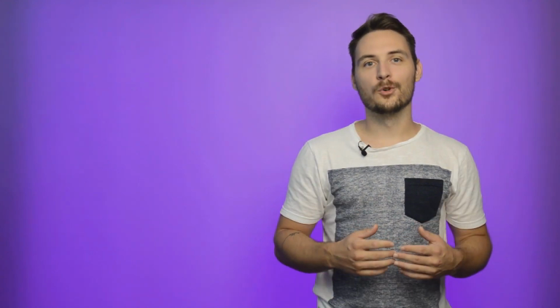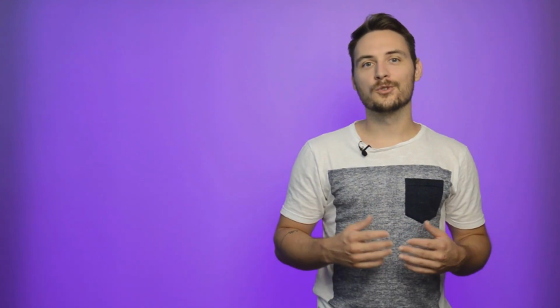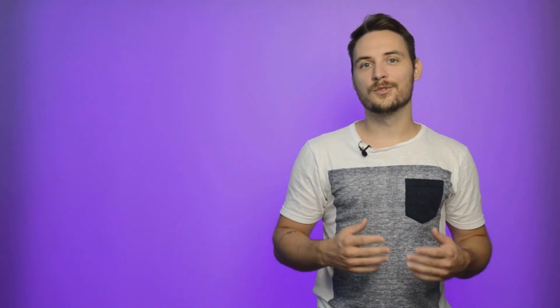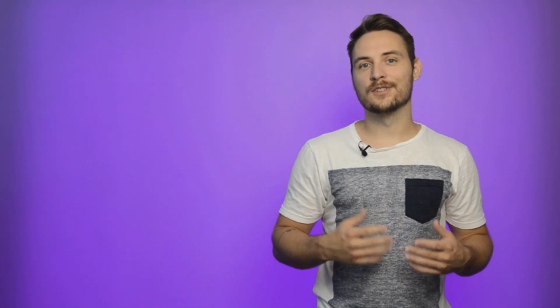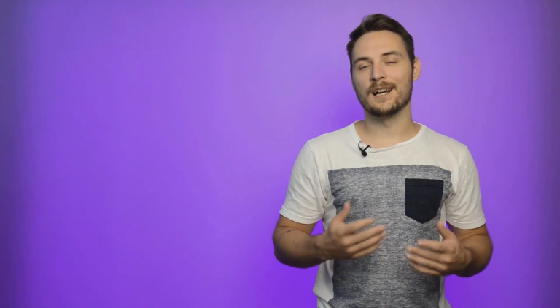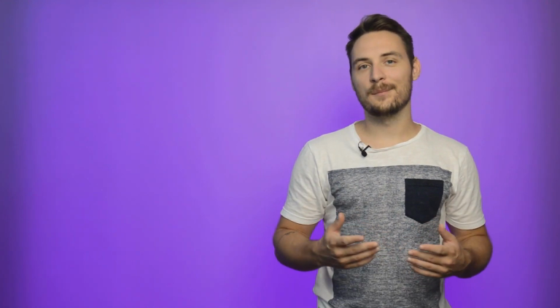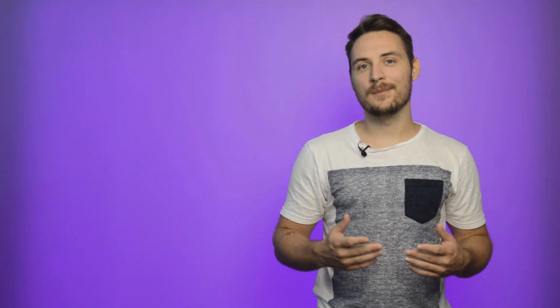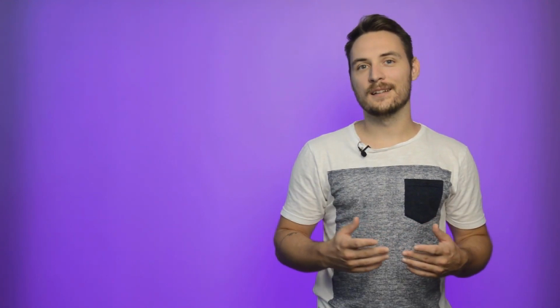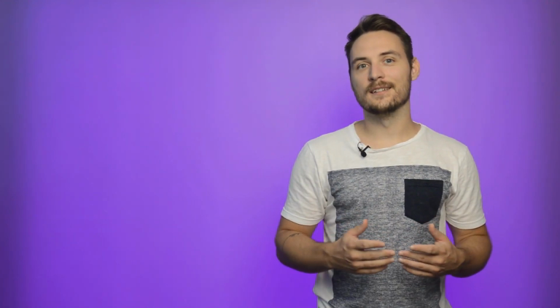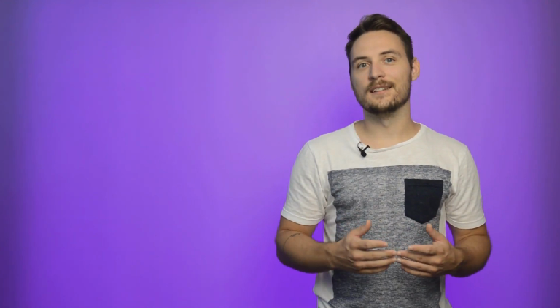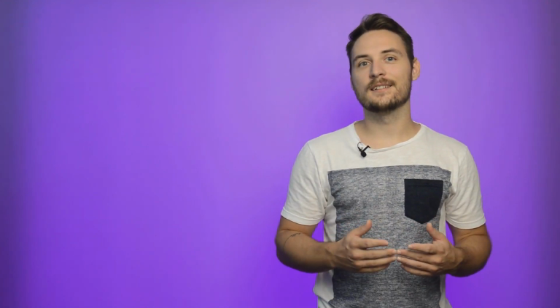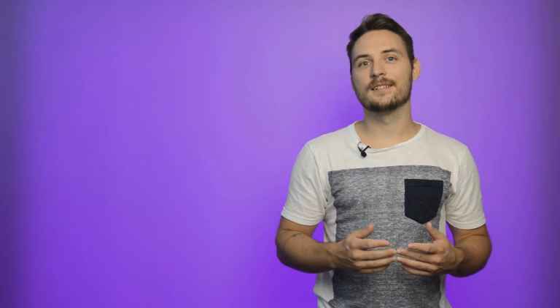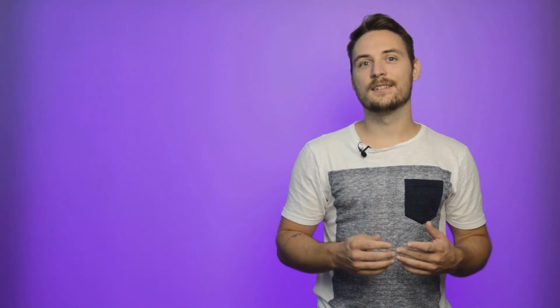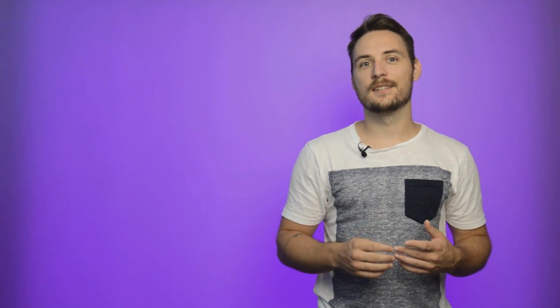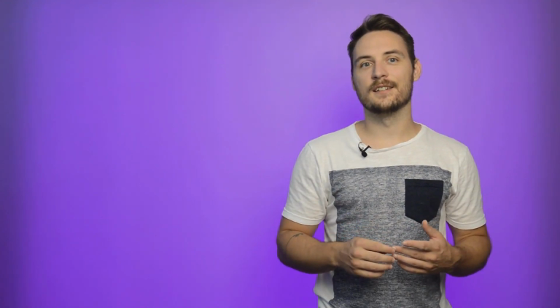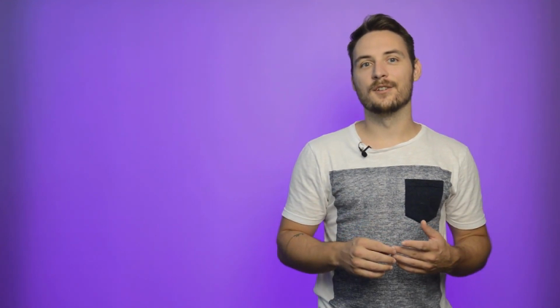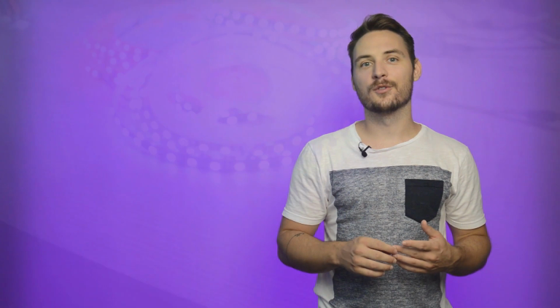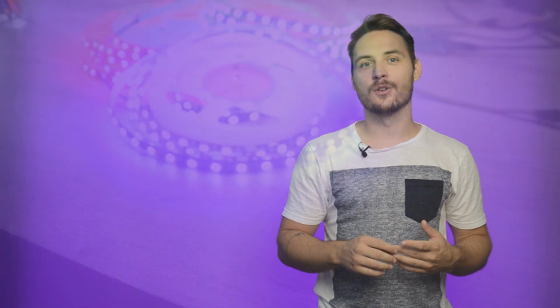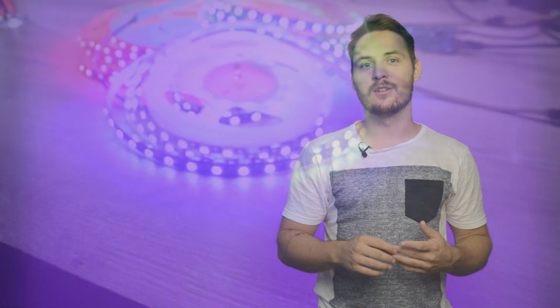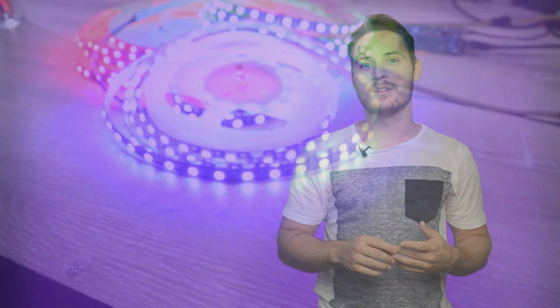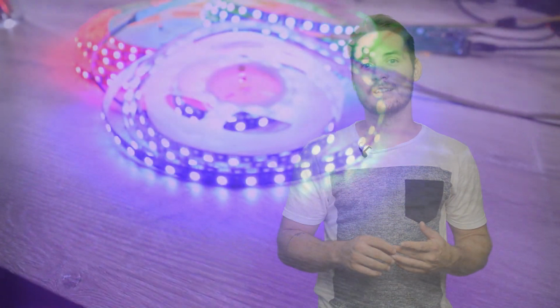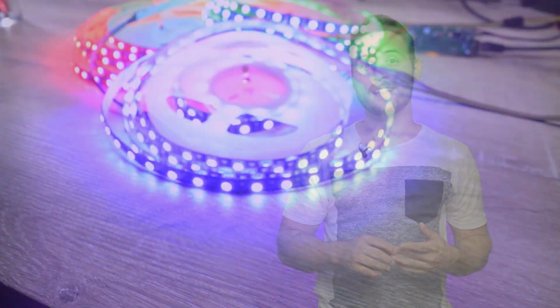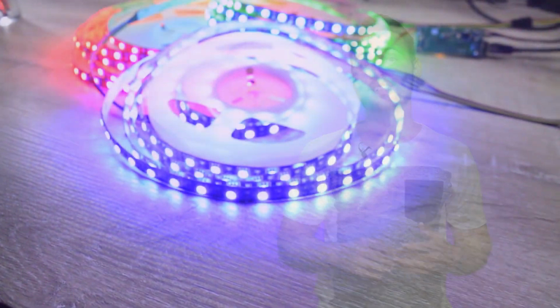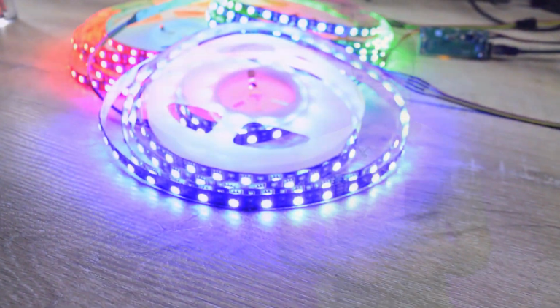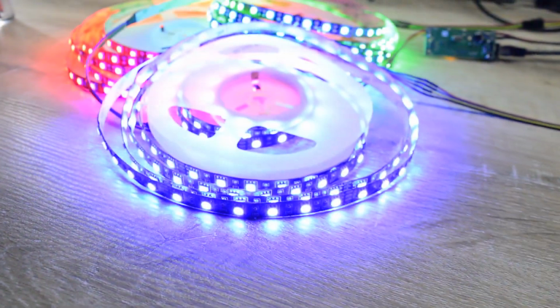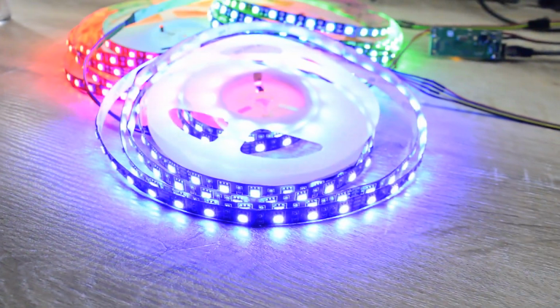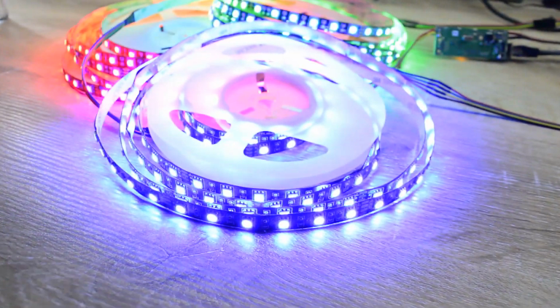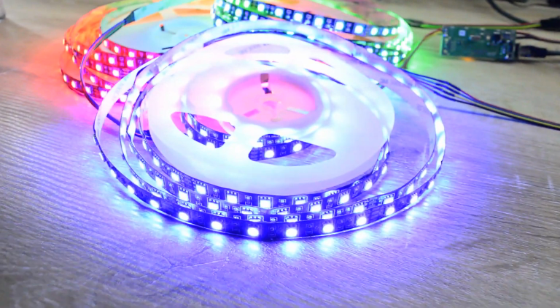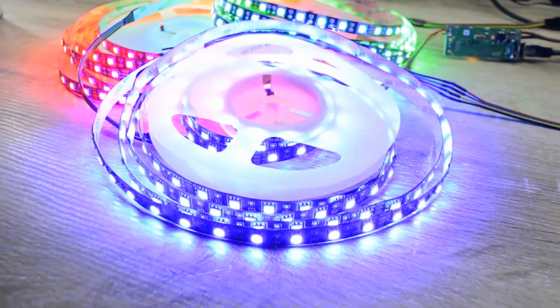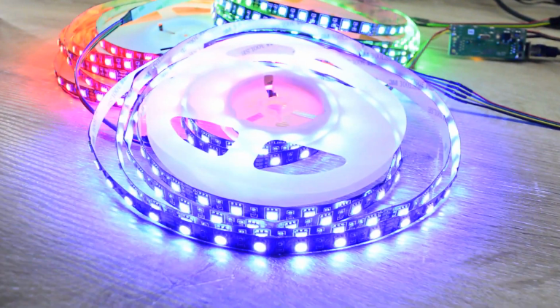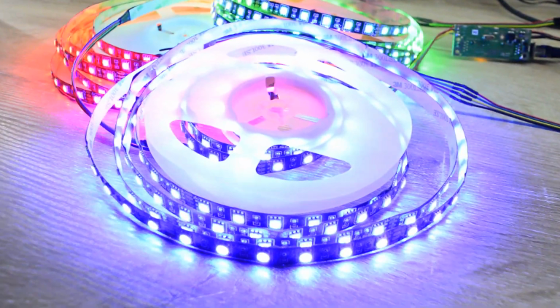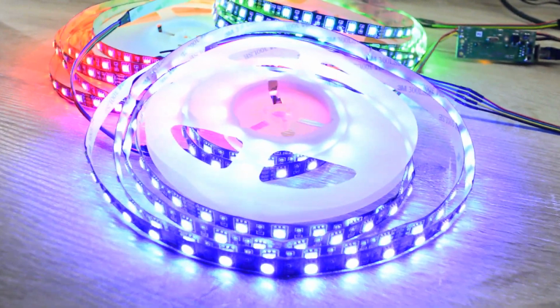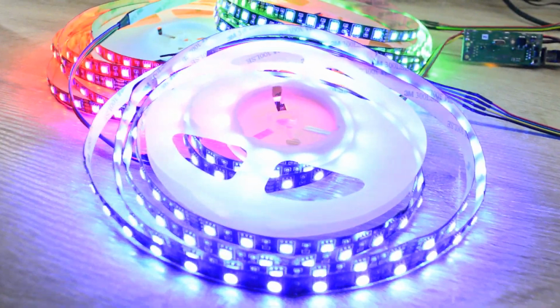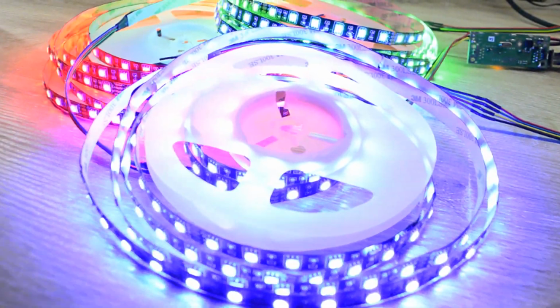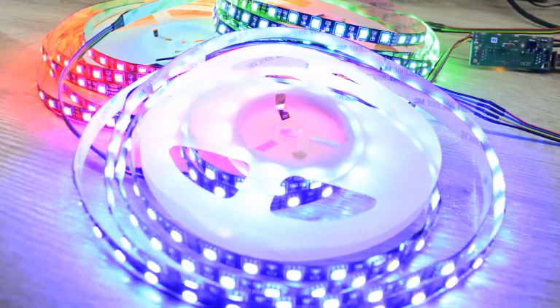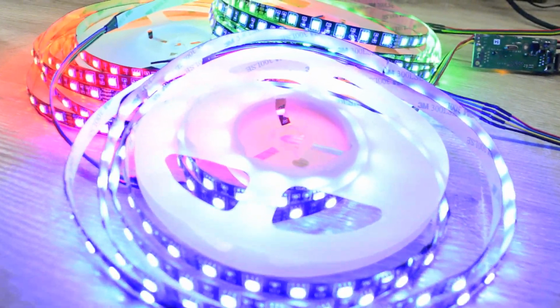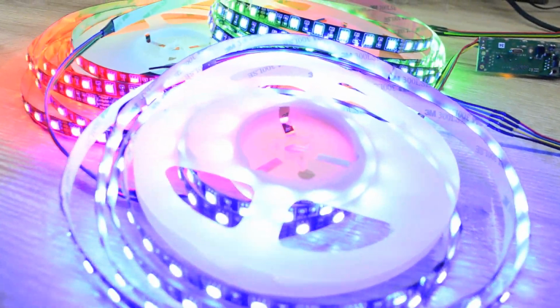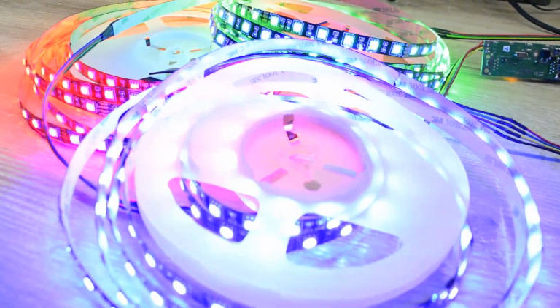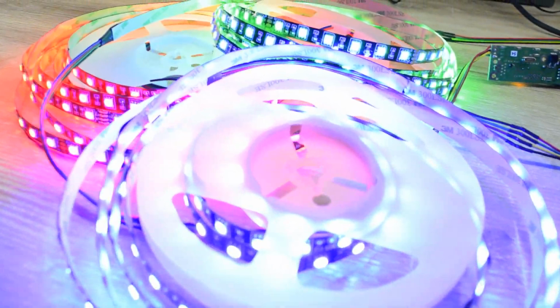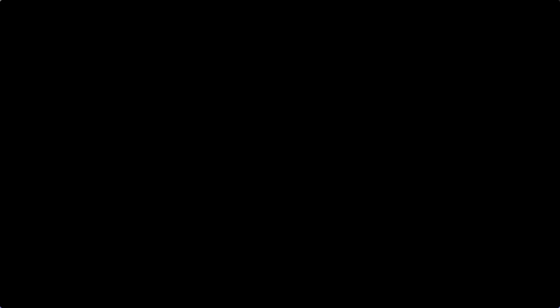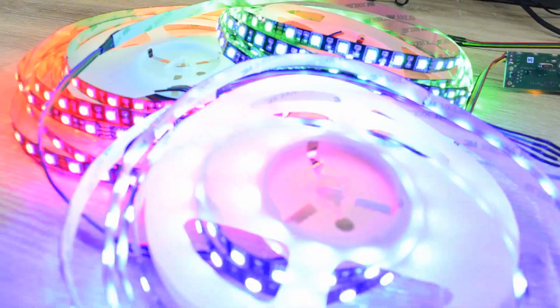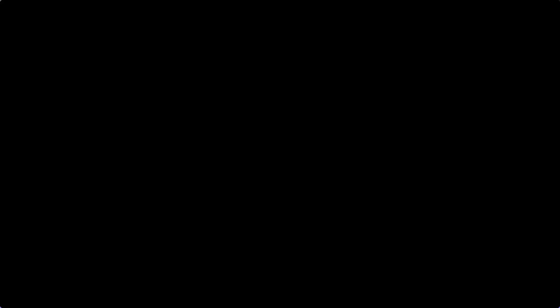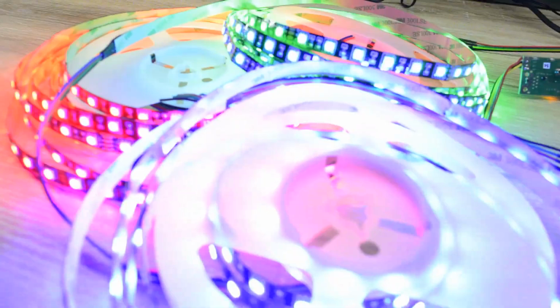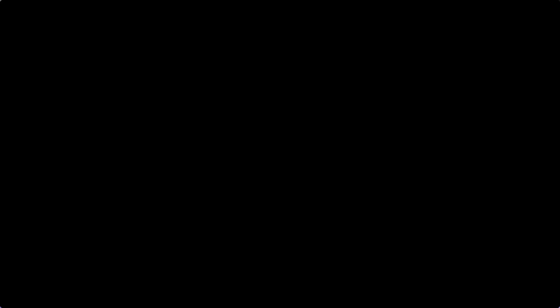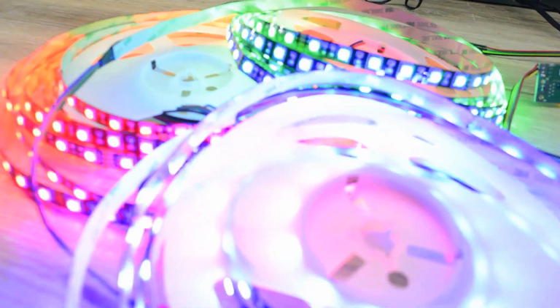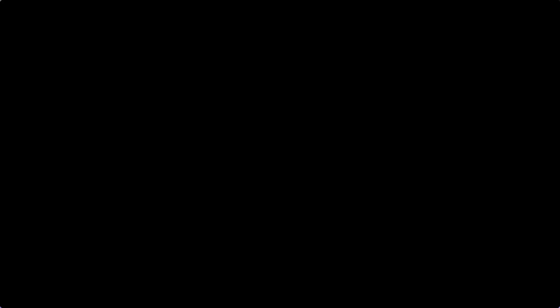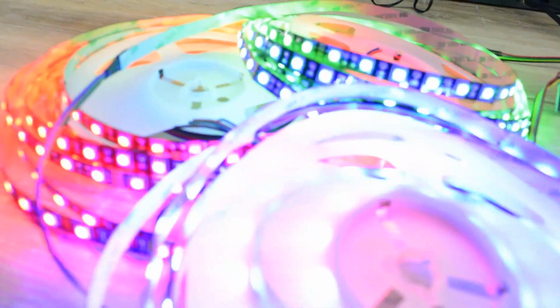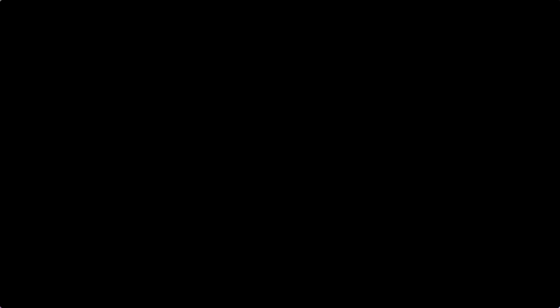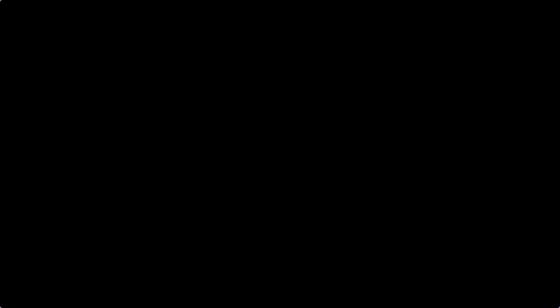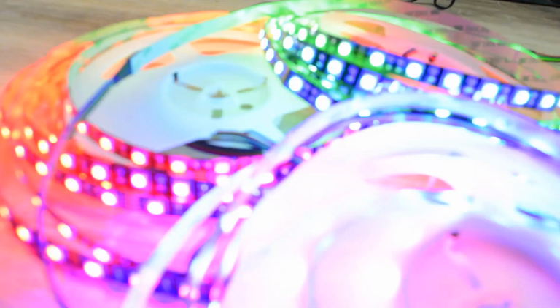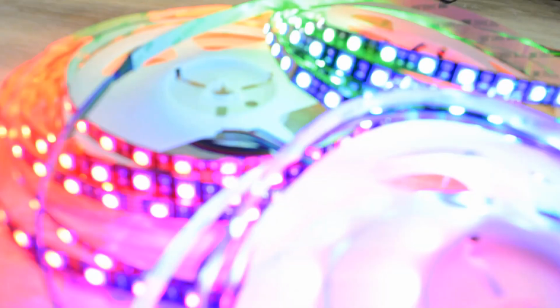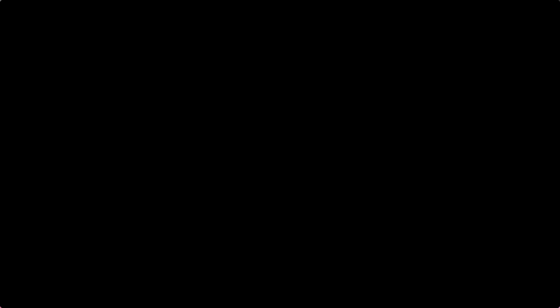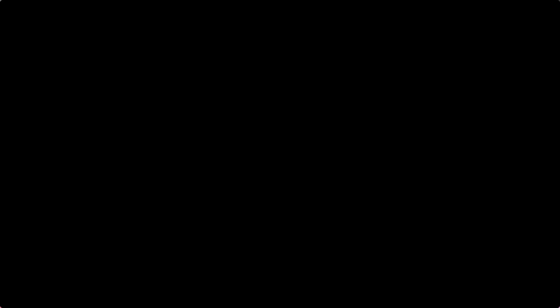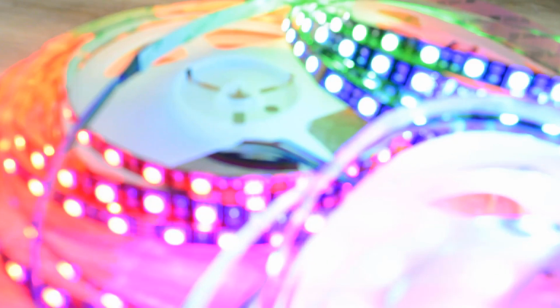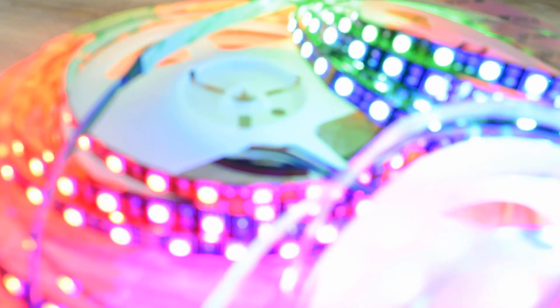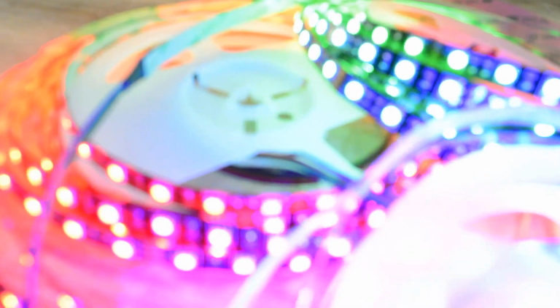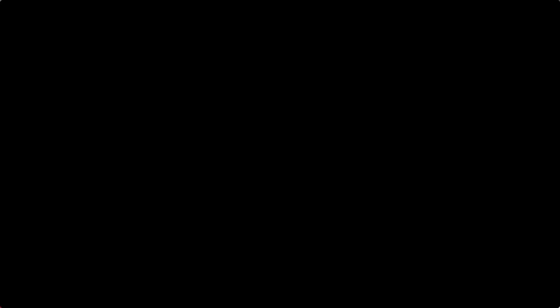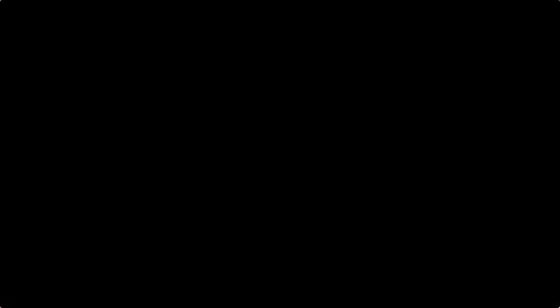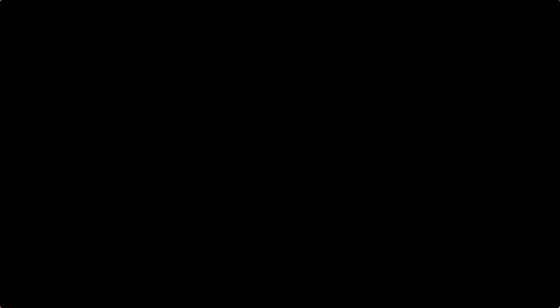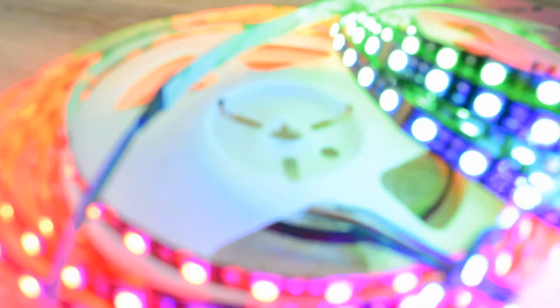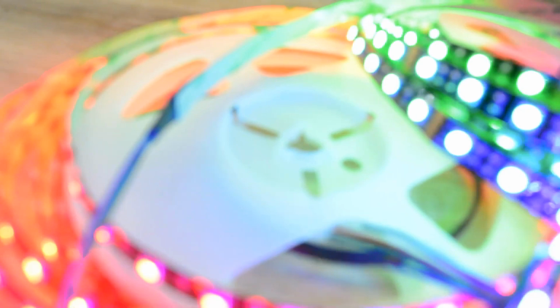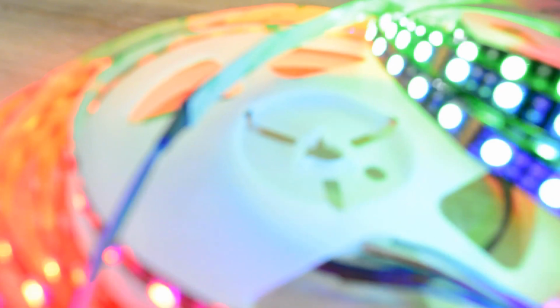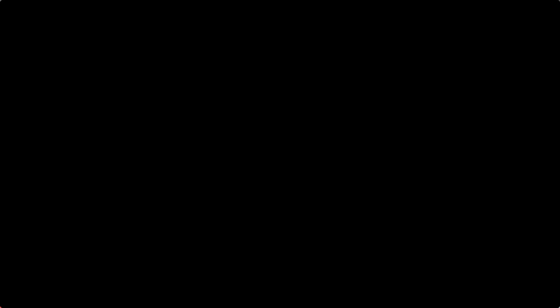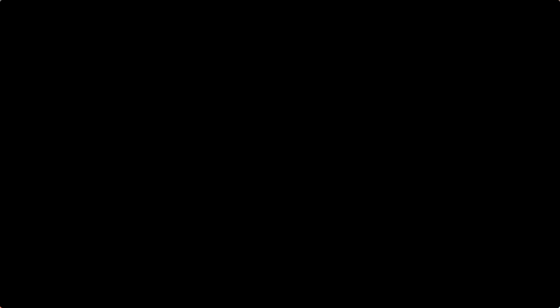Most of the time the intensity of color is achieved by flickering. Yes, you heard me right — most of the DMX dimmers flicker.